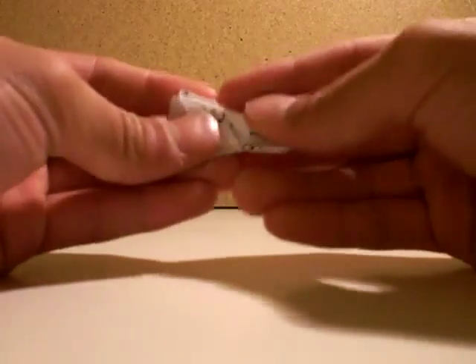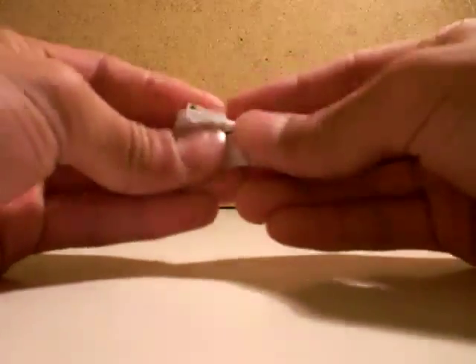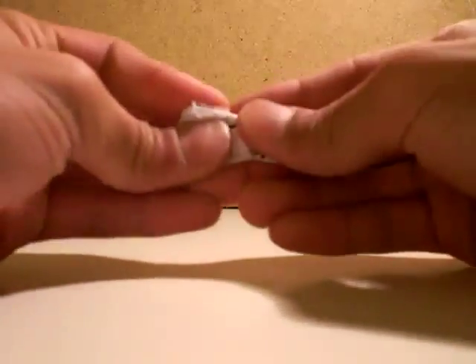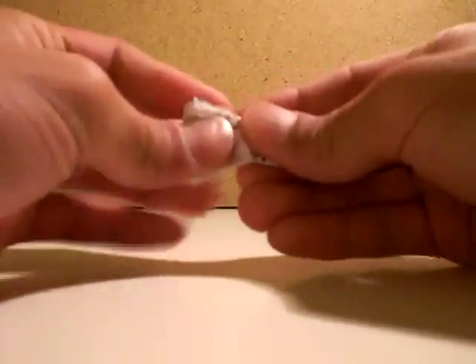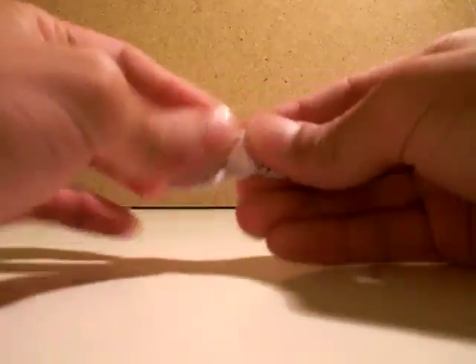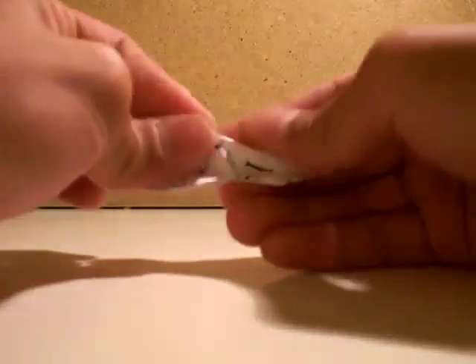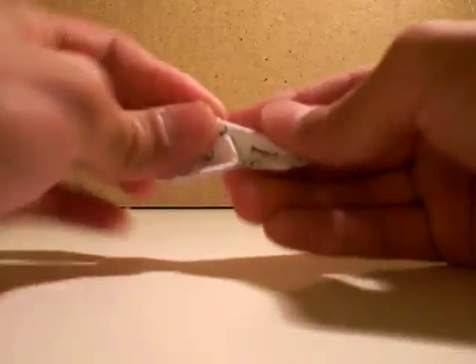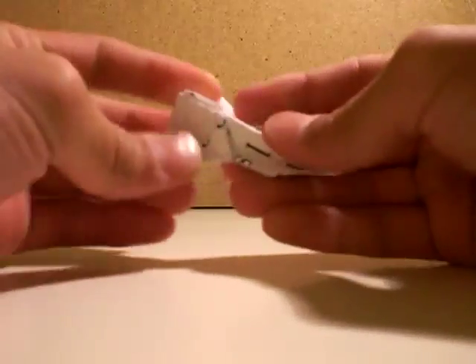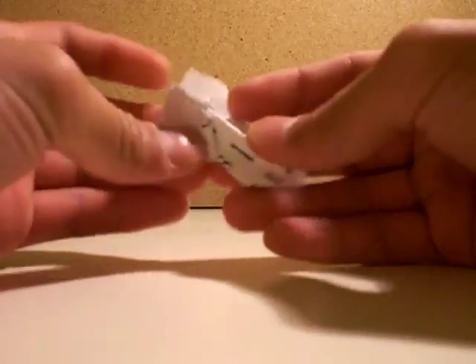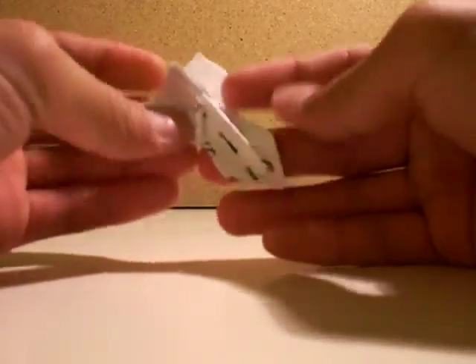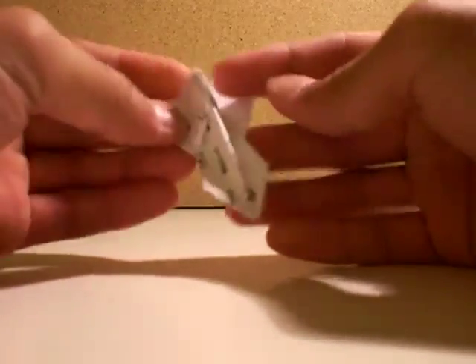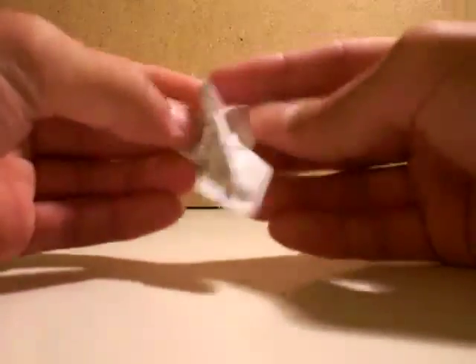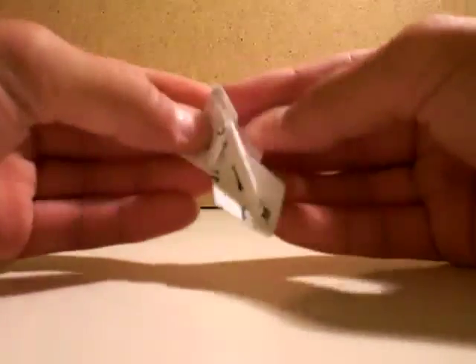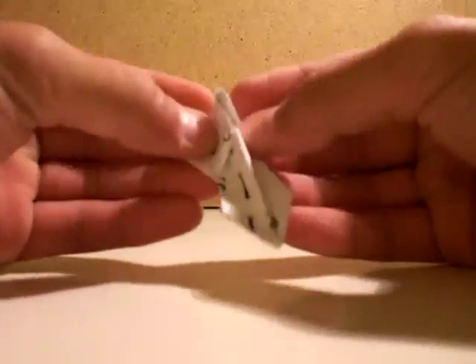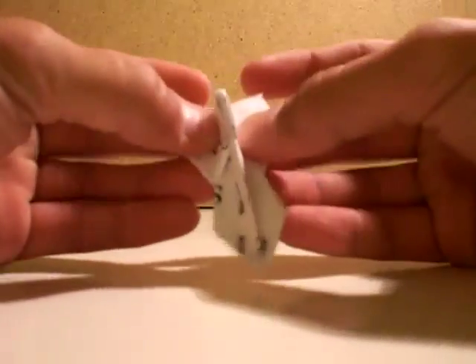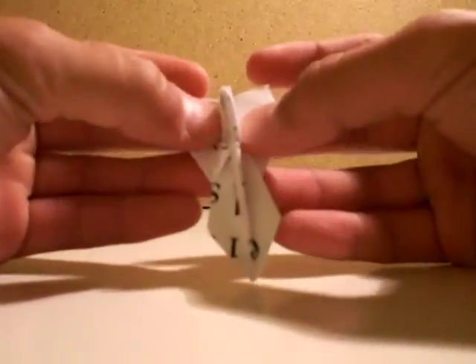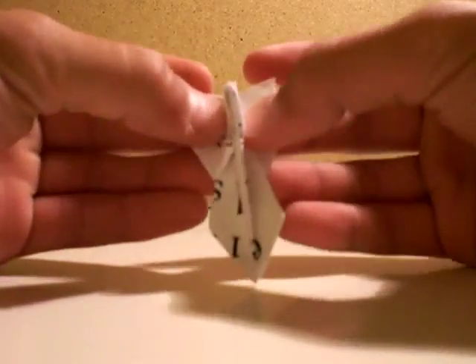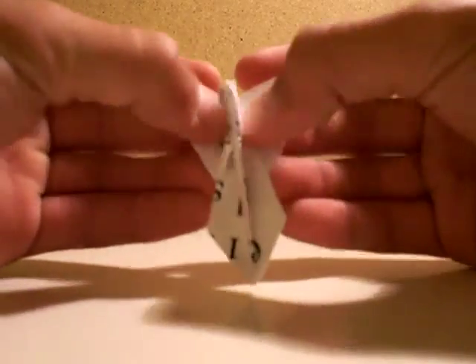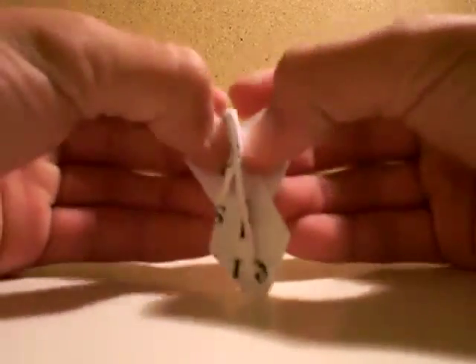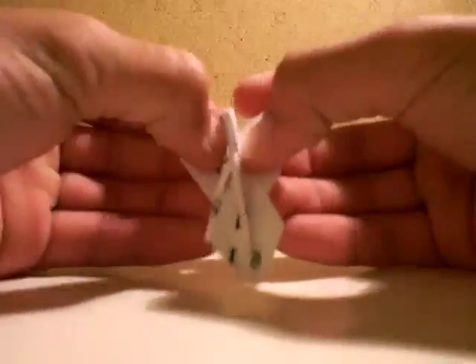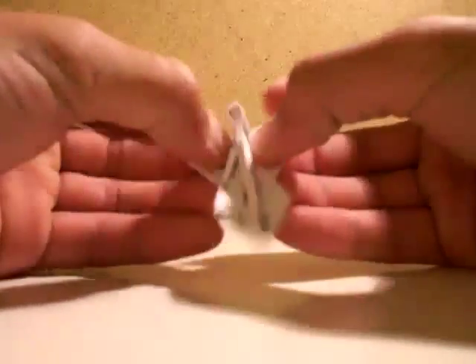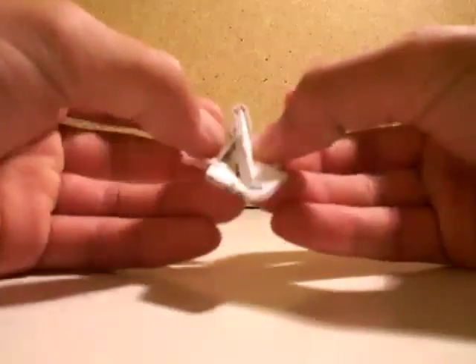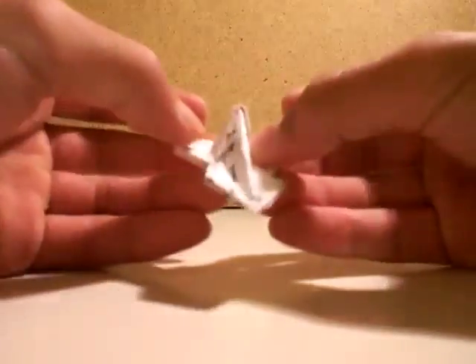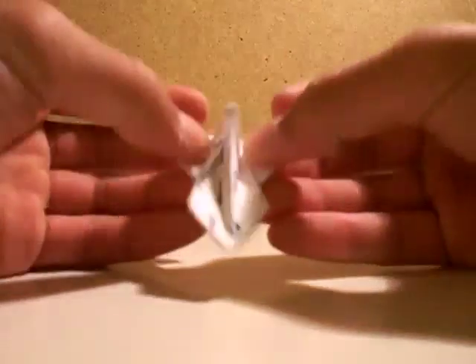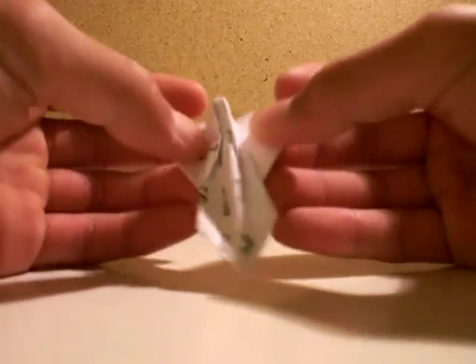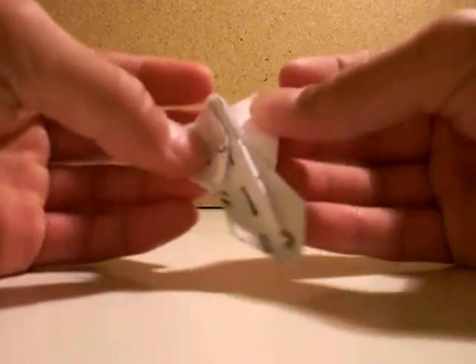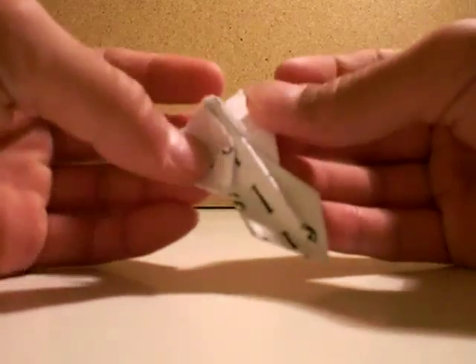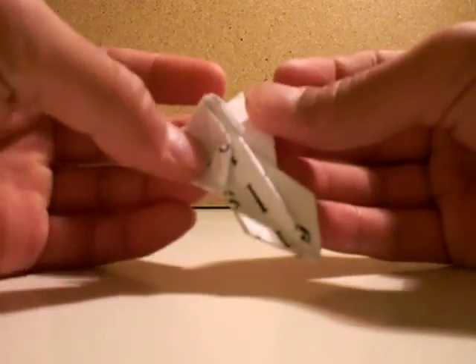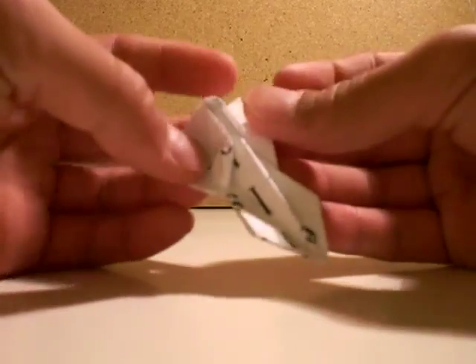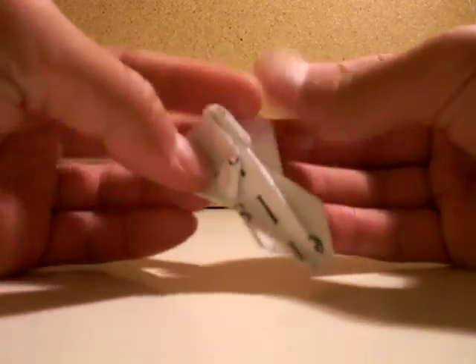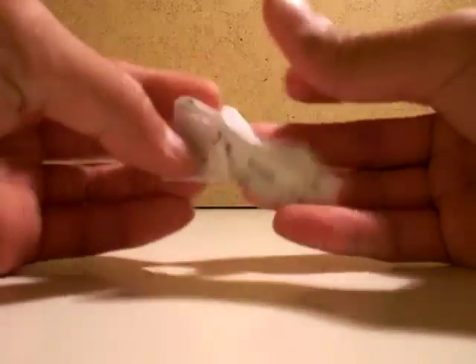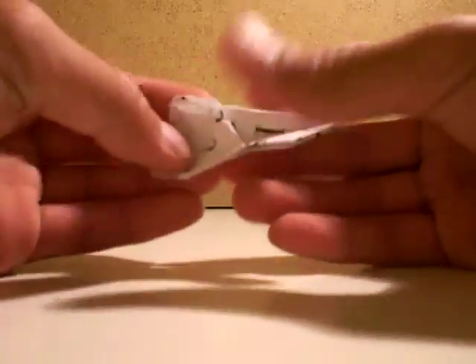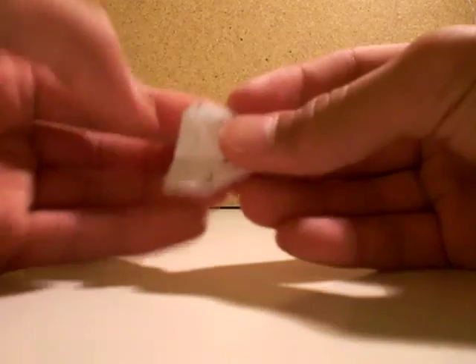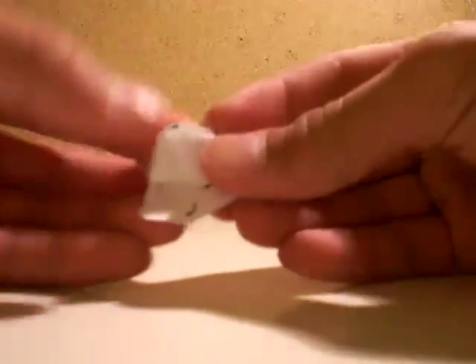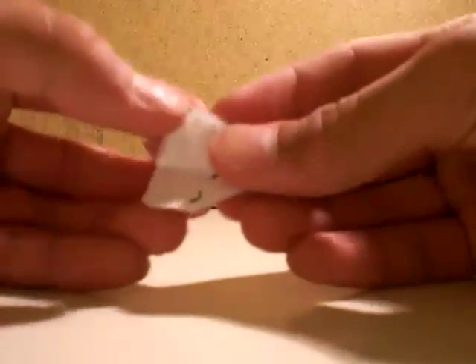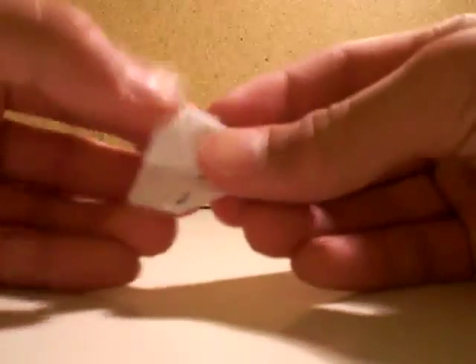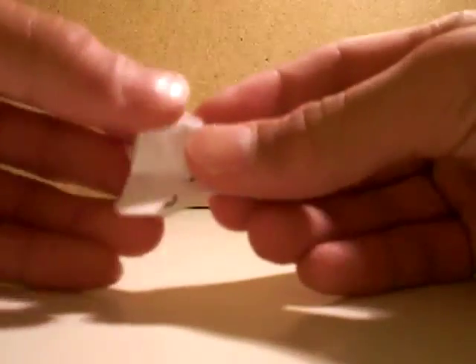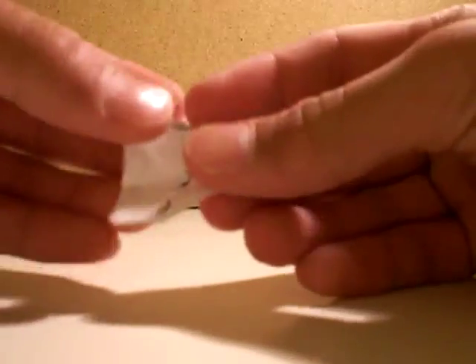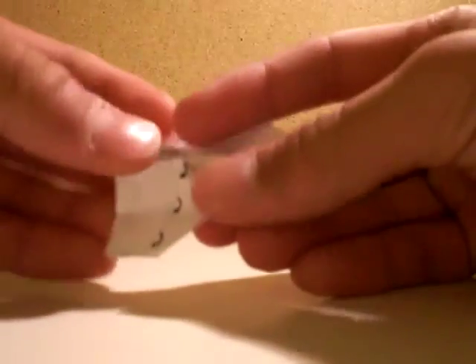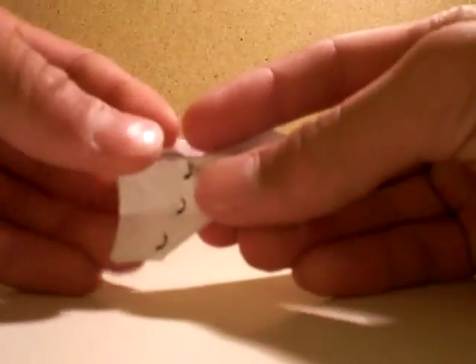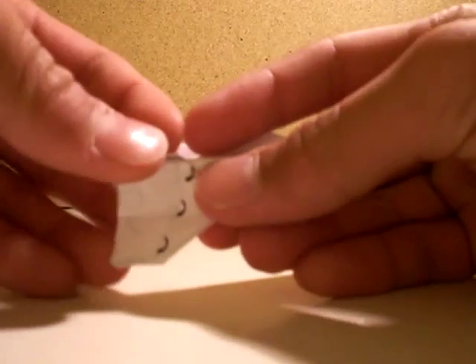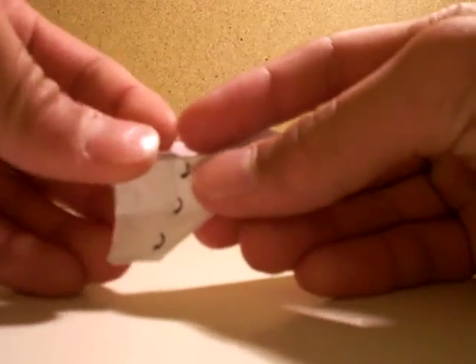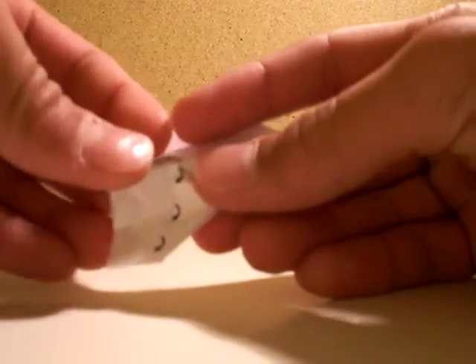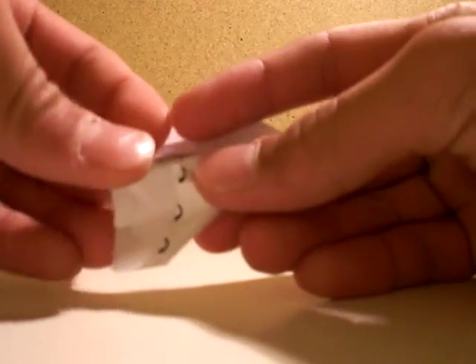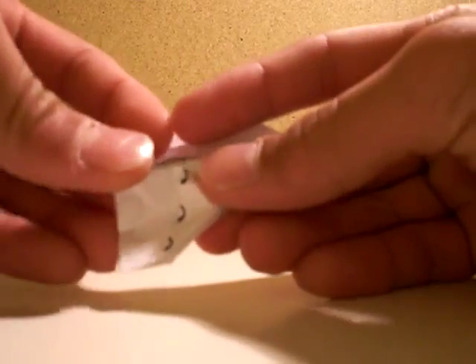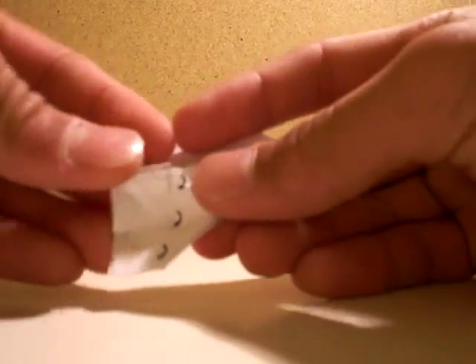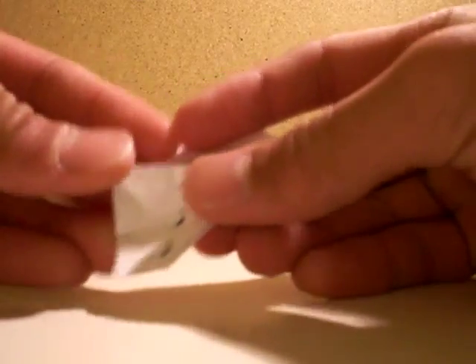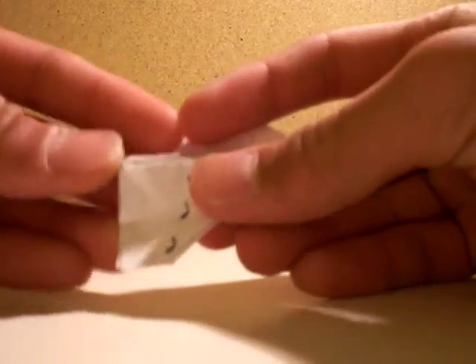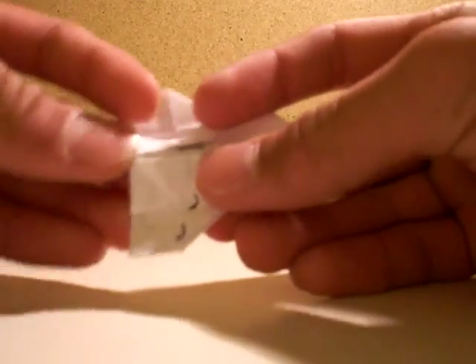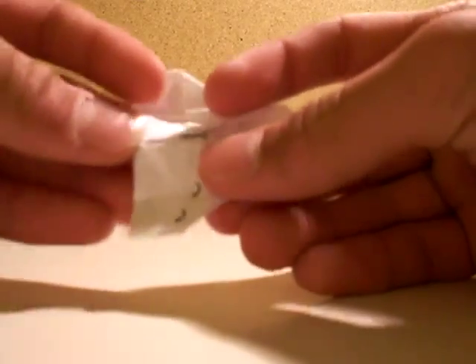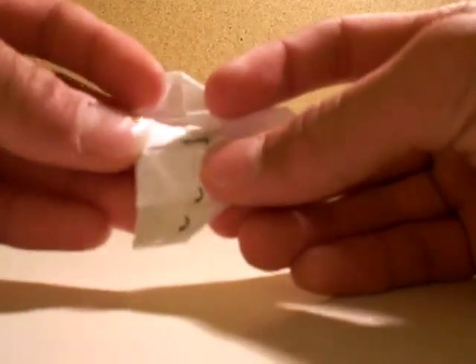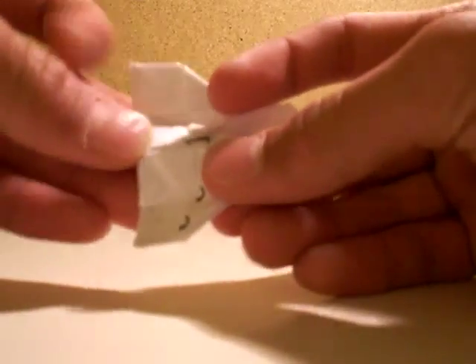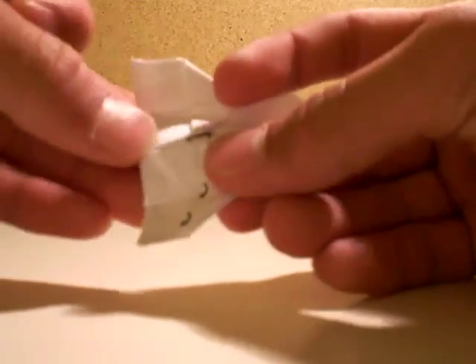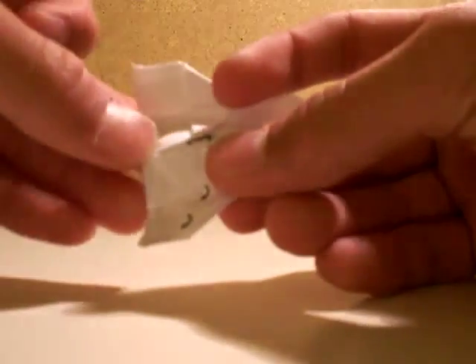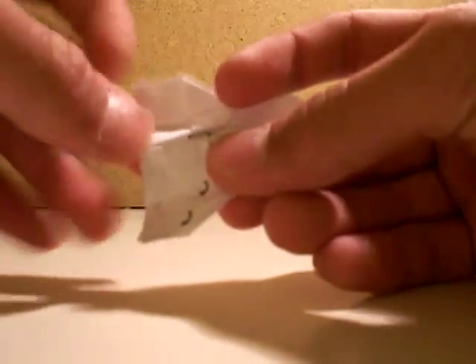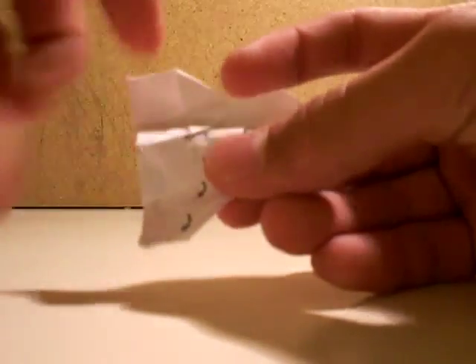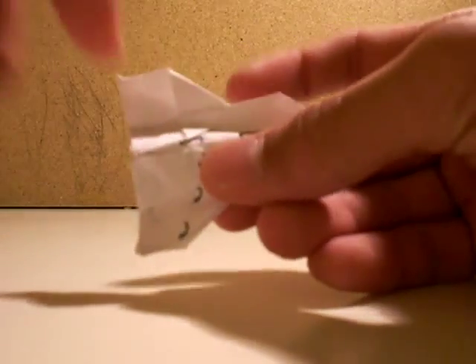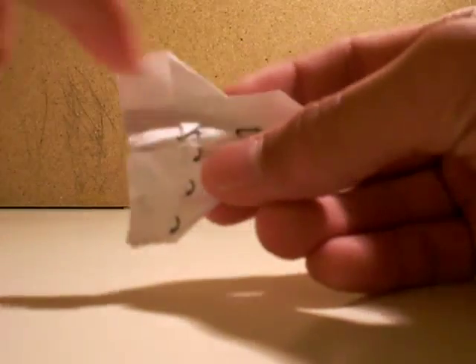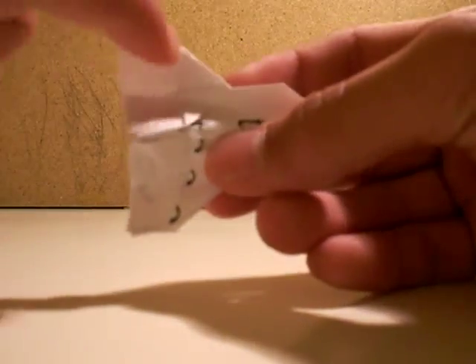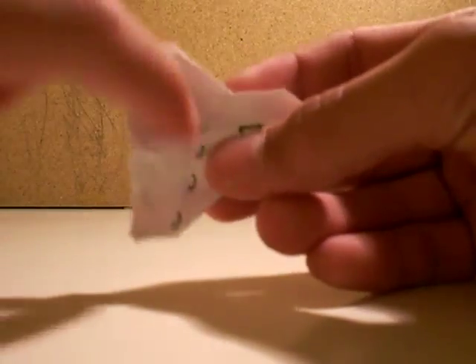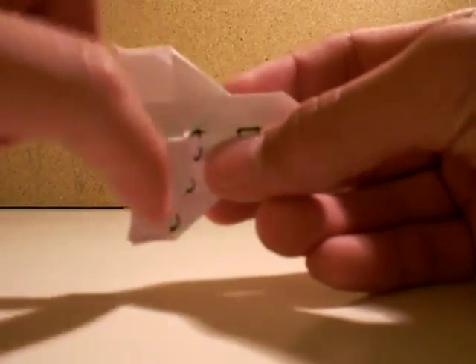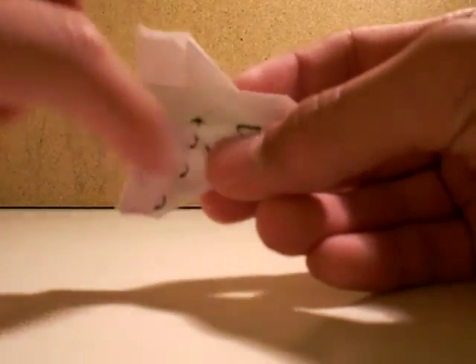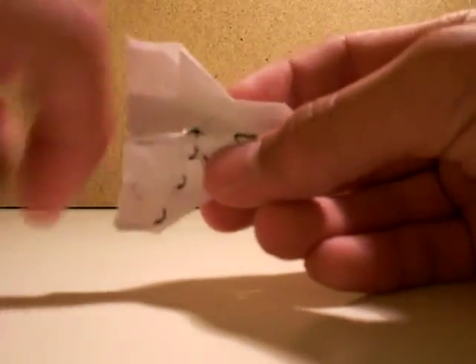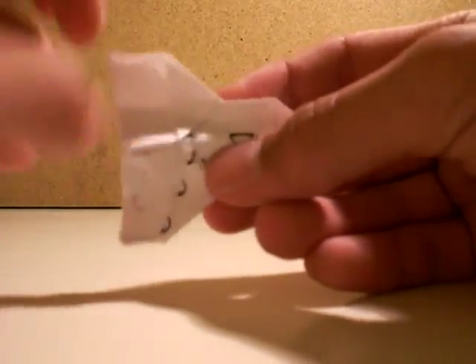Then you open this pocket, open this pocket, open this pocket, open this pocket. Now fold that square in.